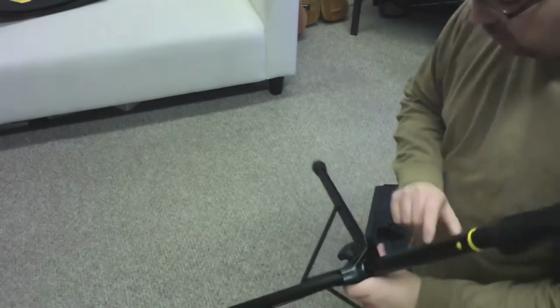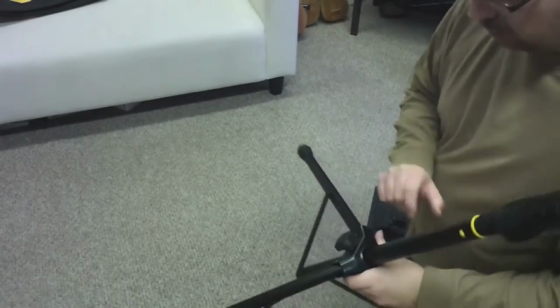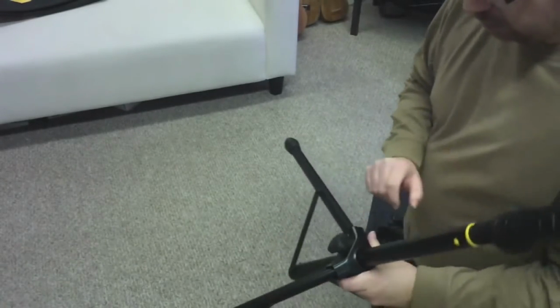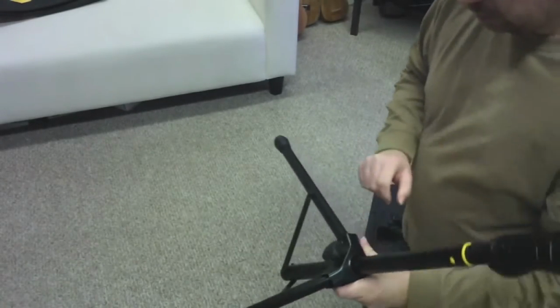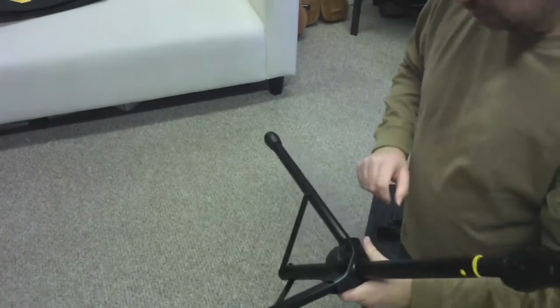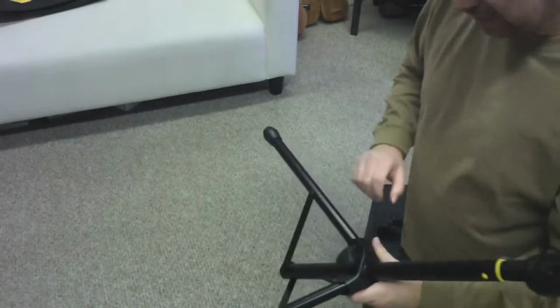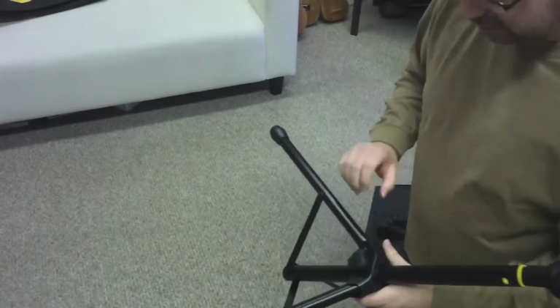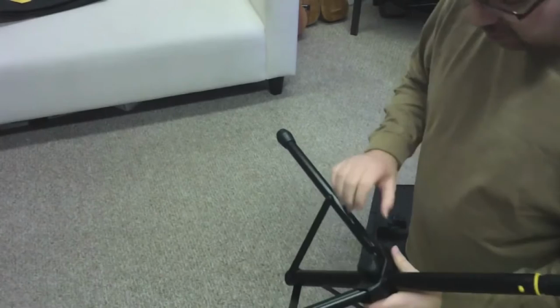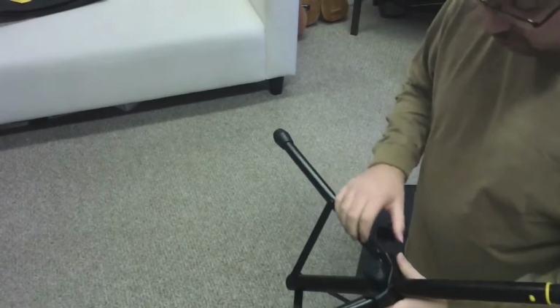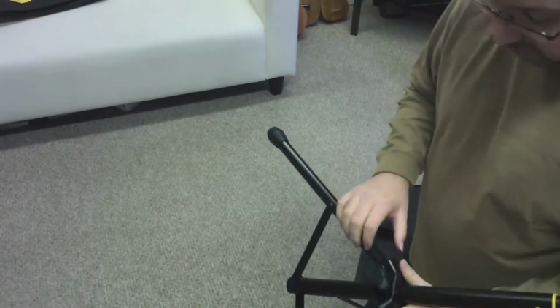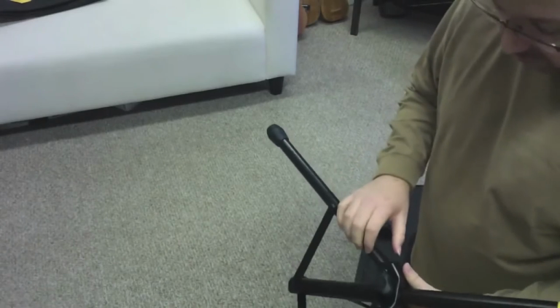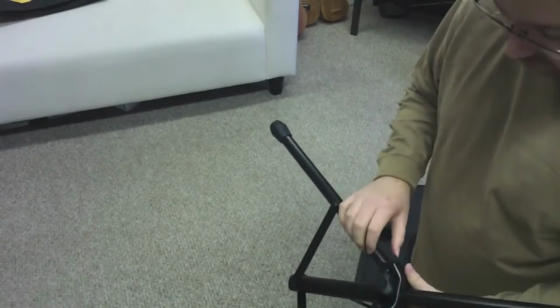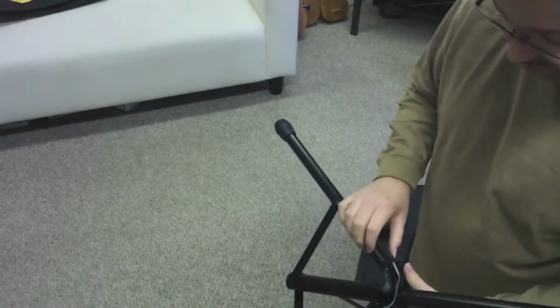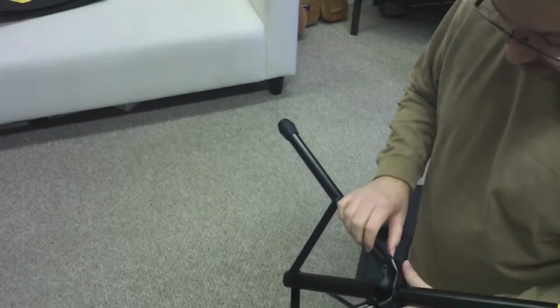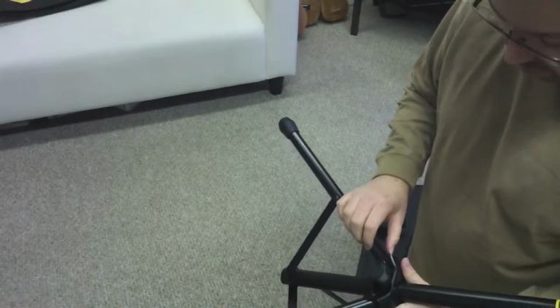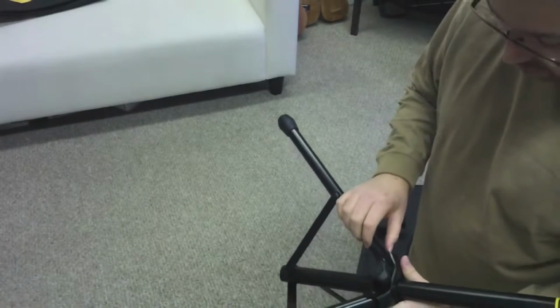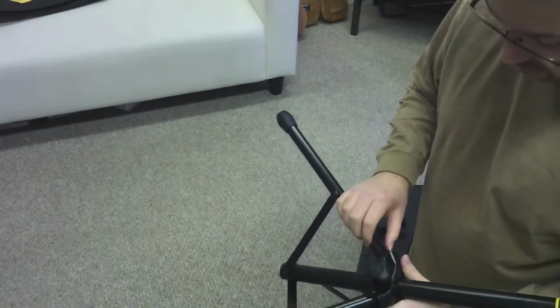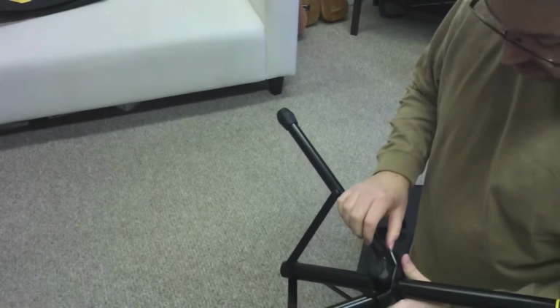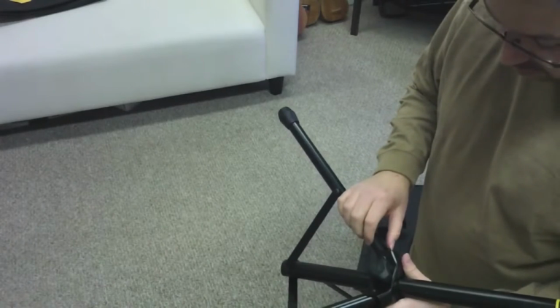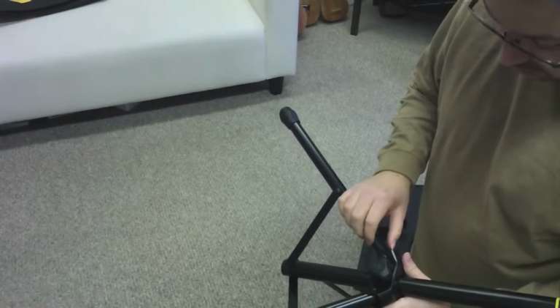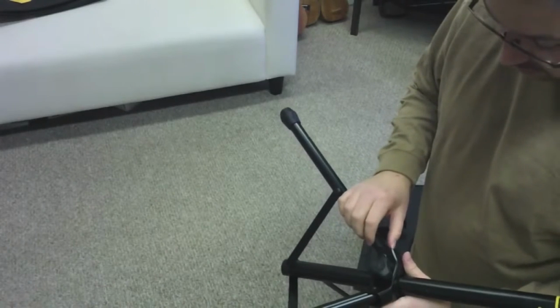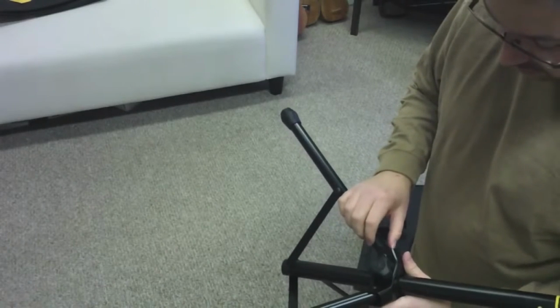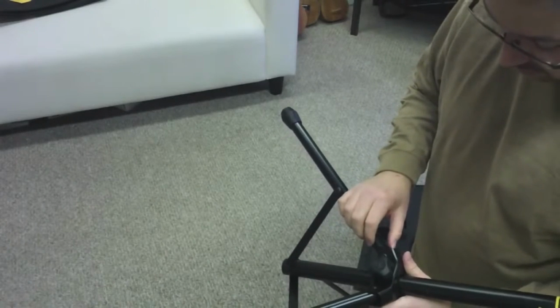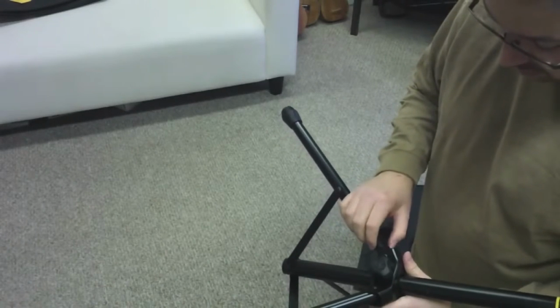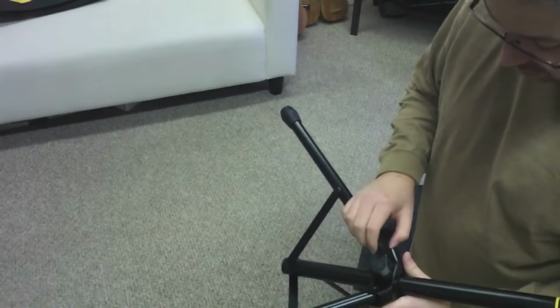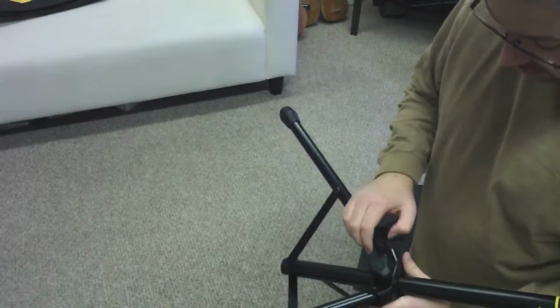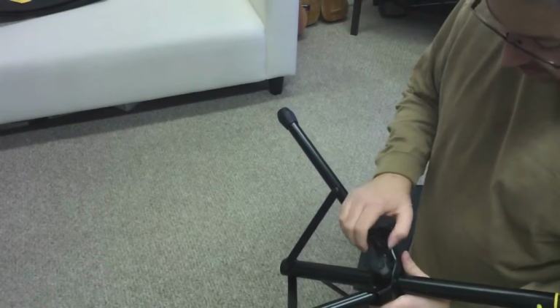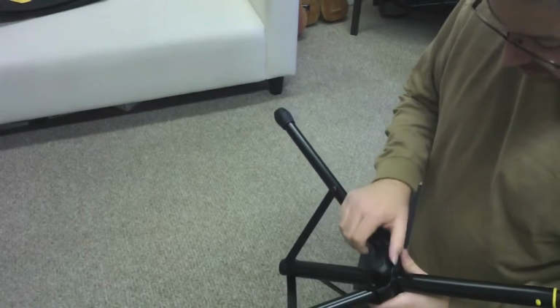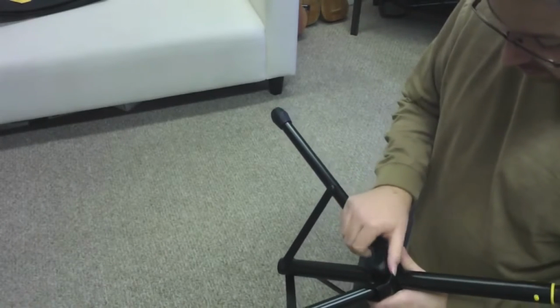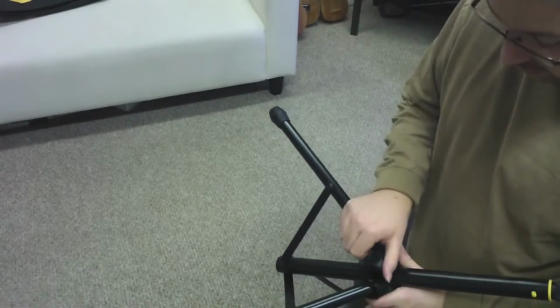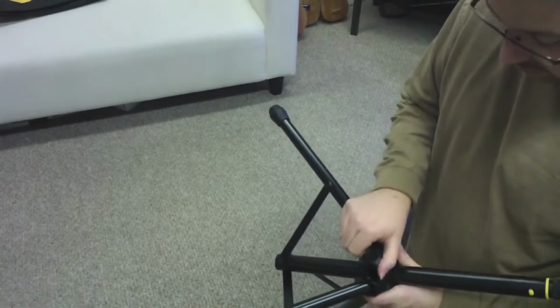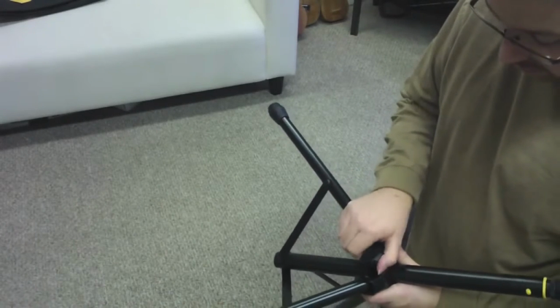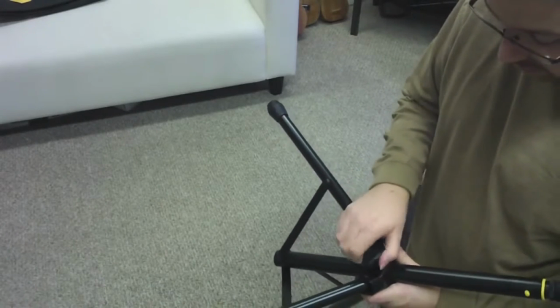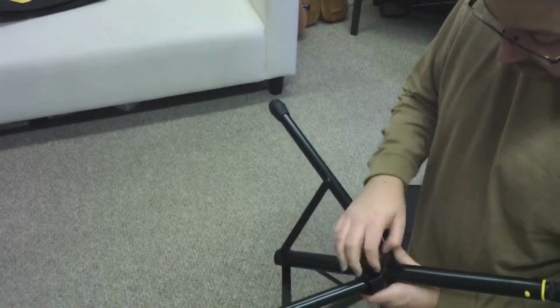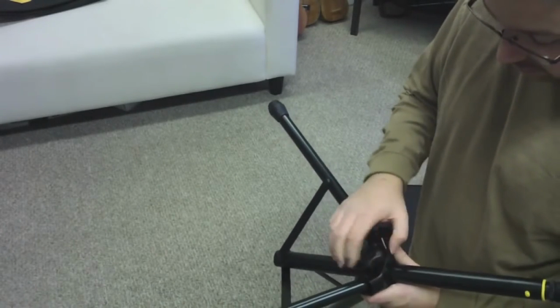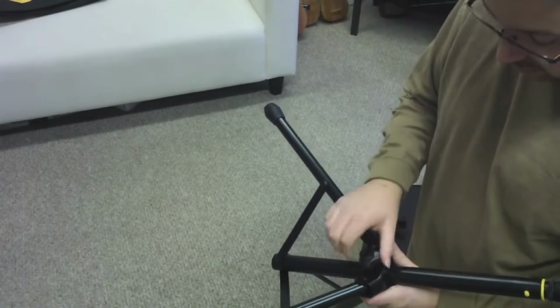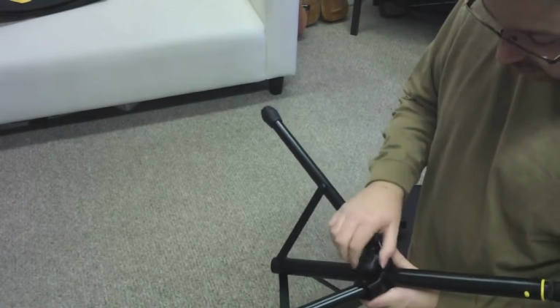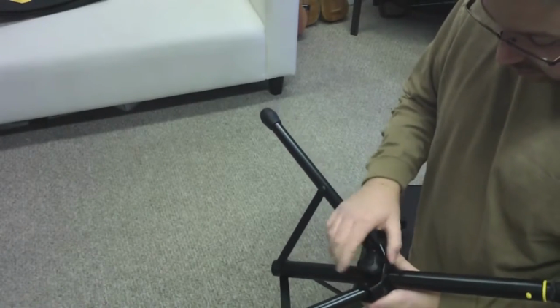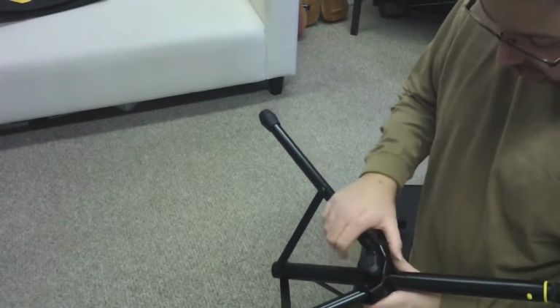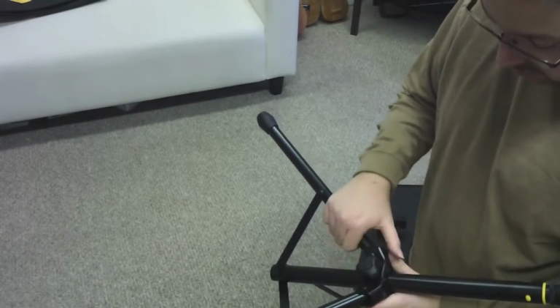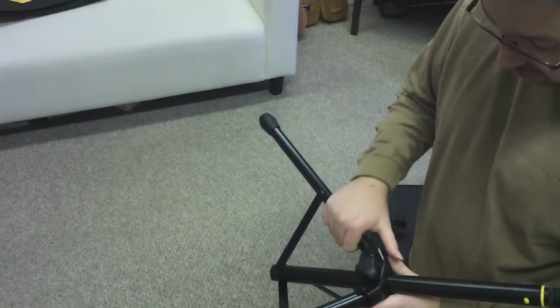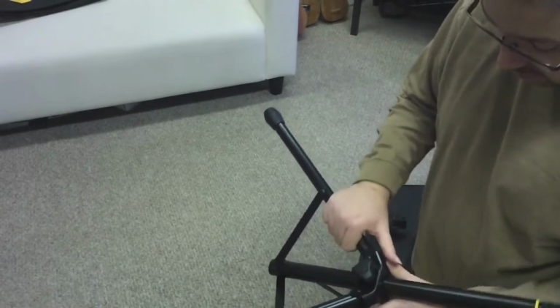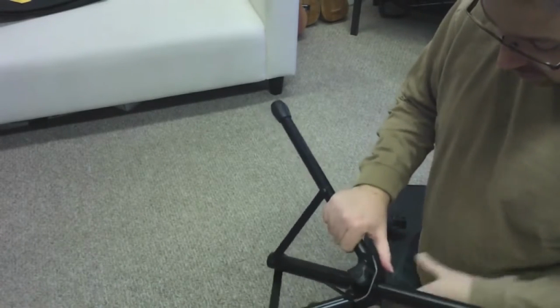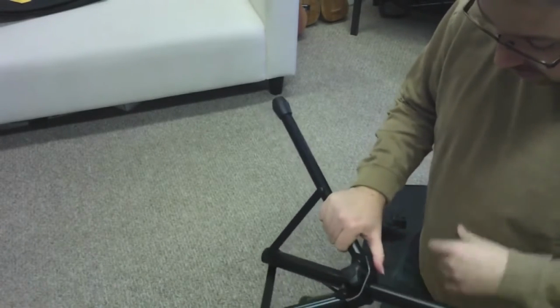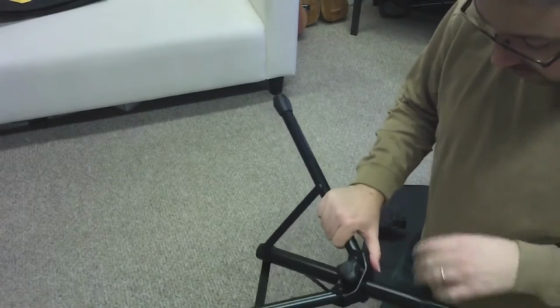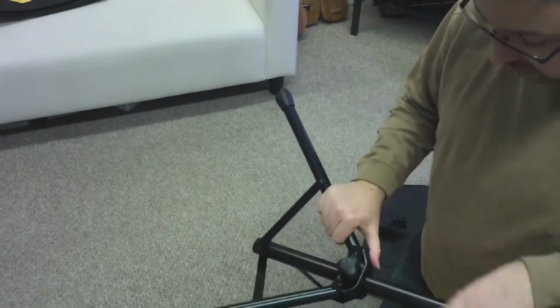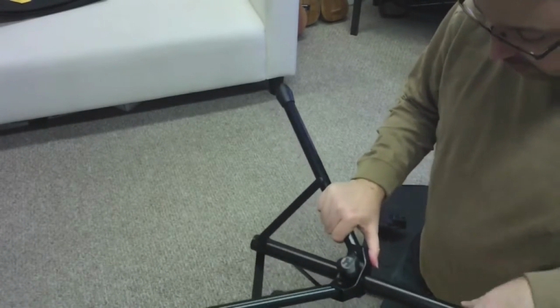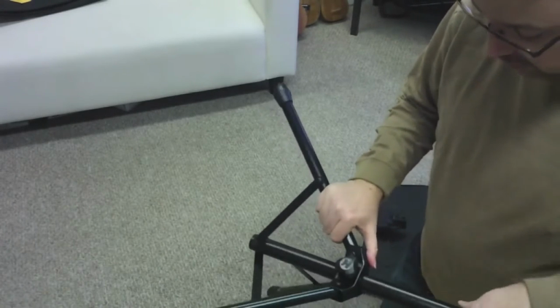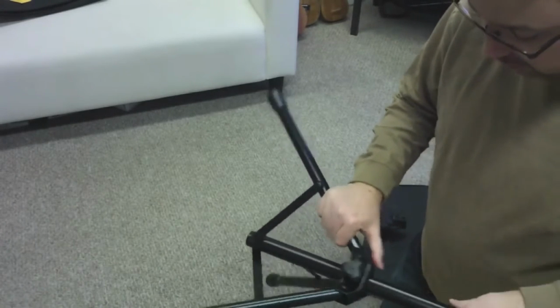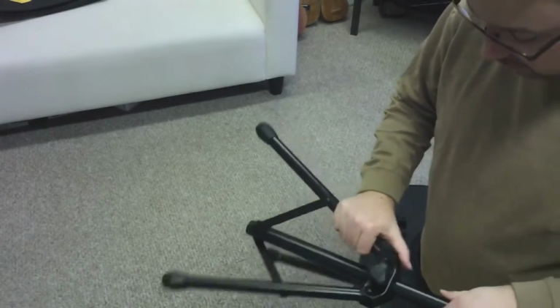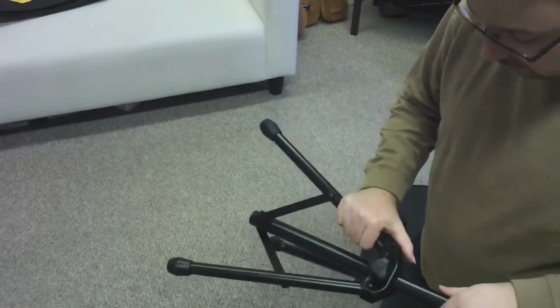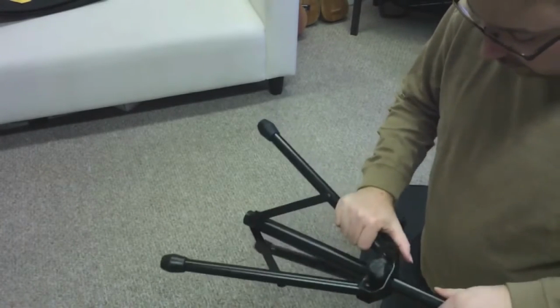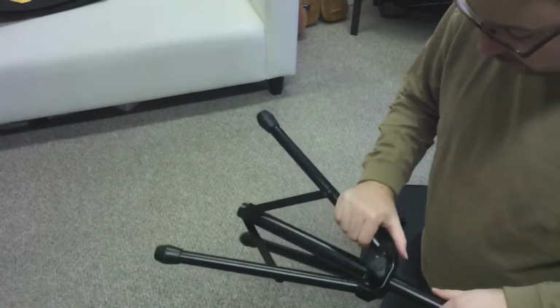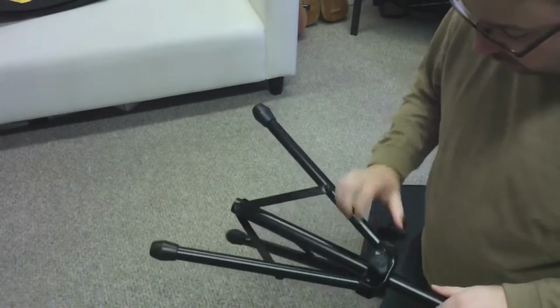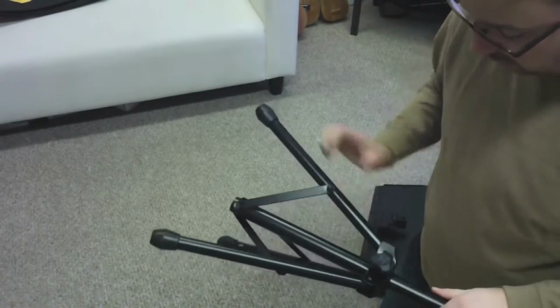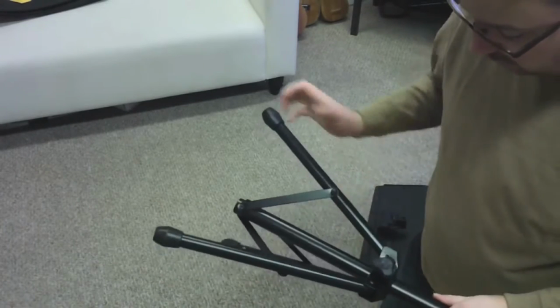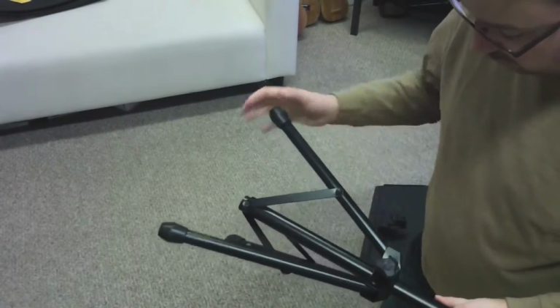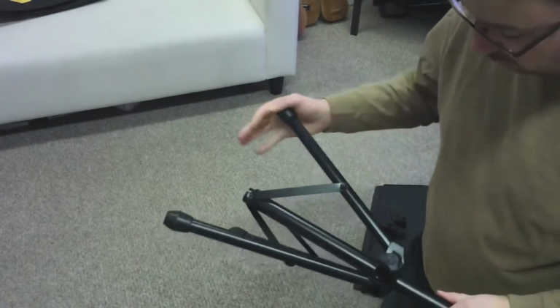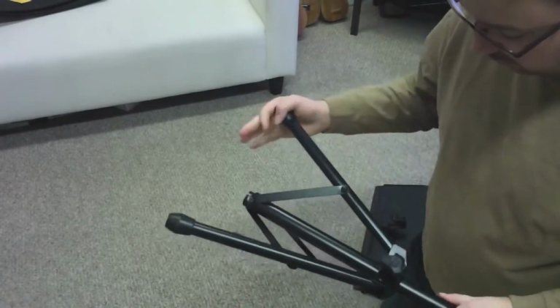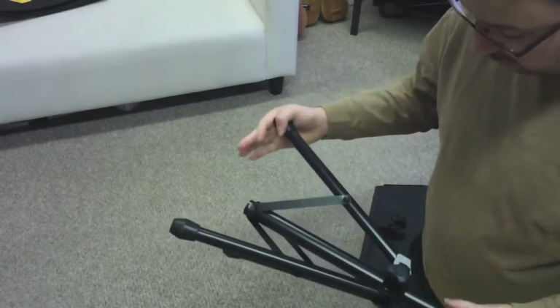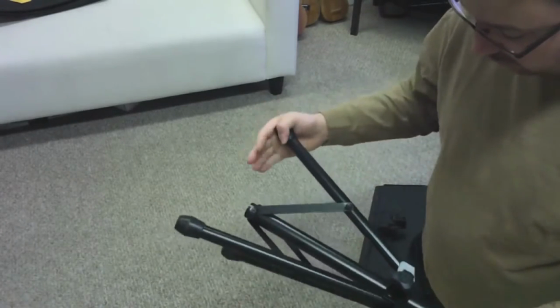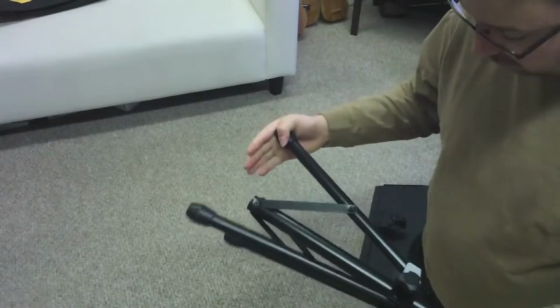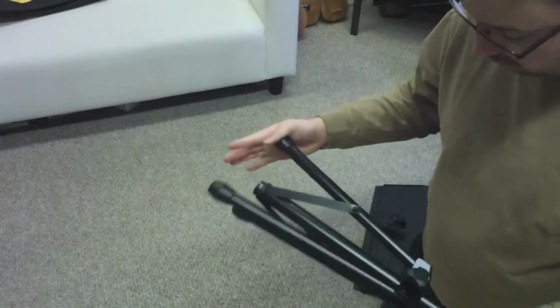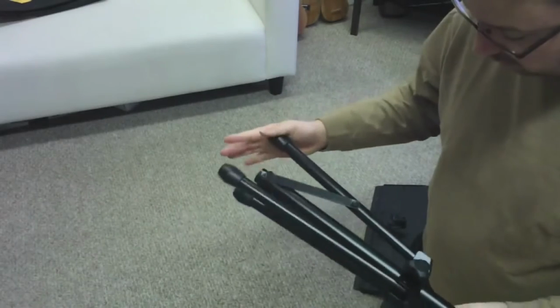The legs are real durable and sturdy, easy to use with this knob, and they fold down perfectly.